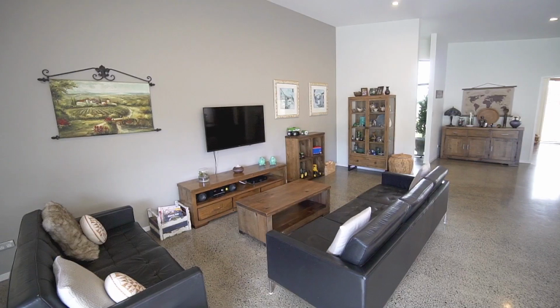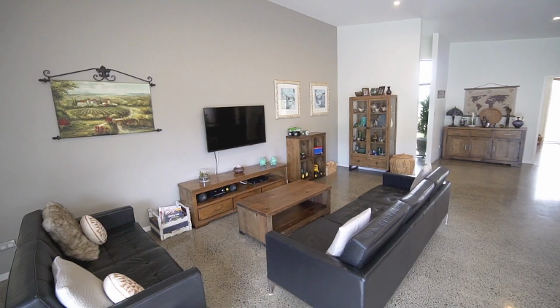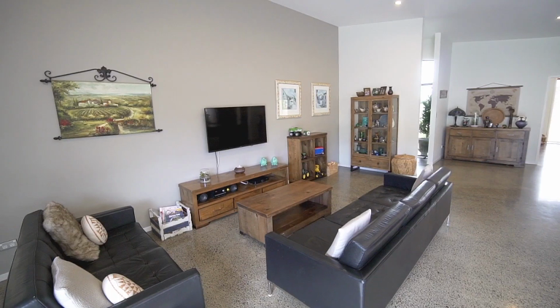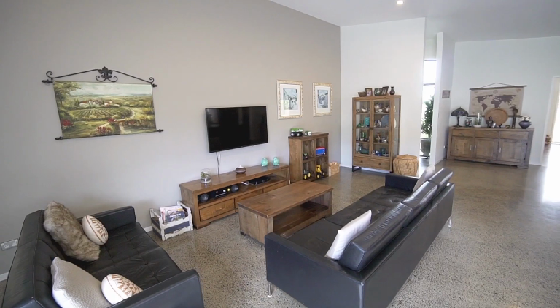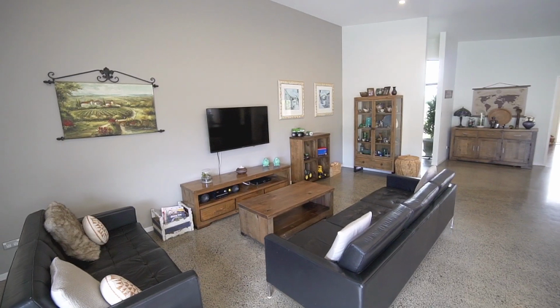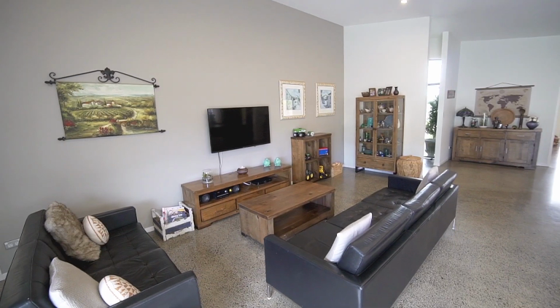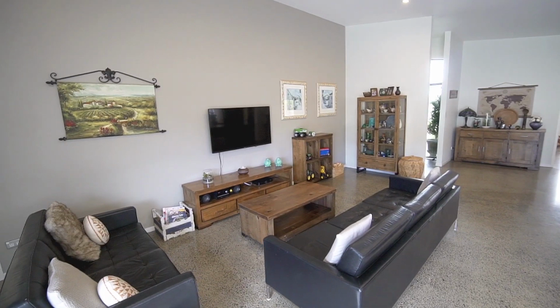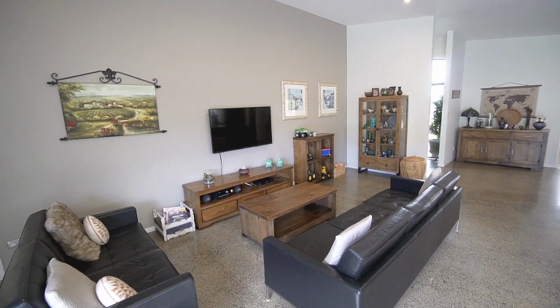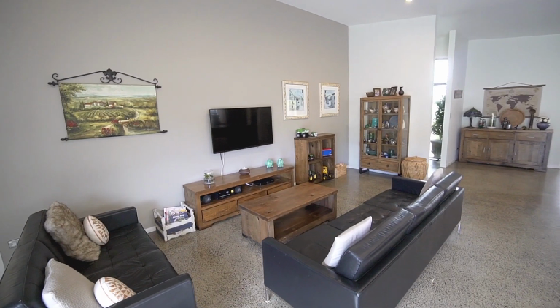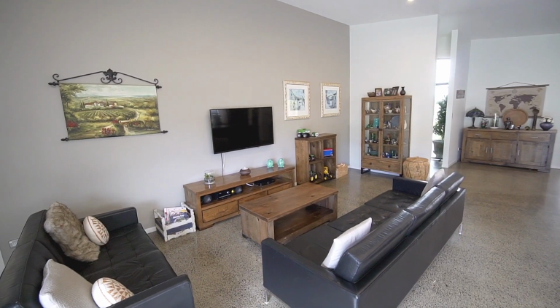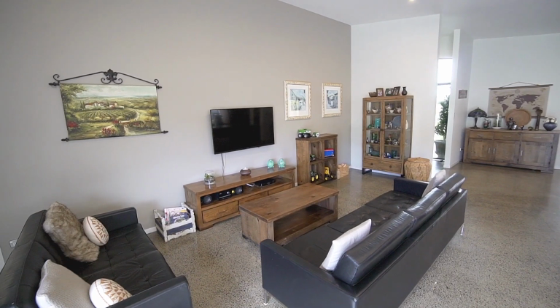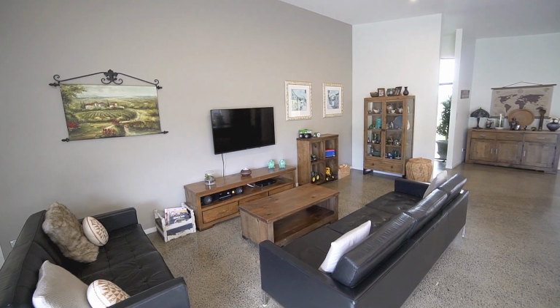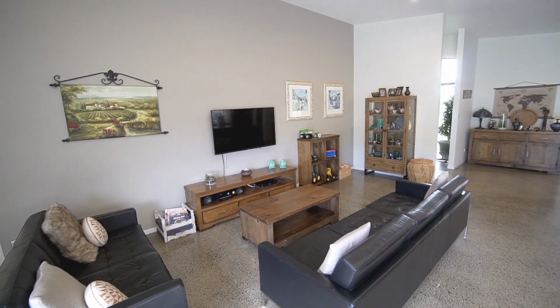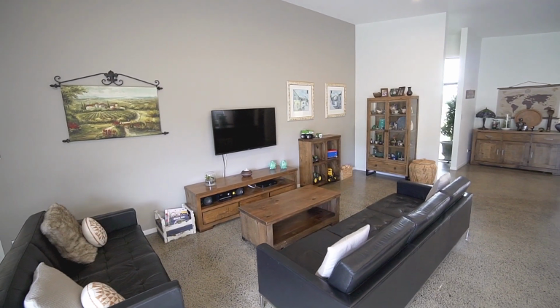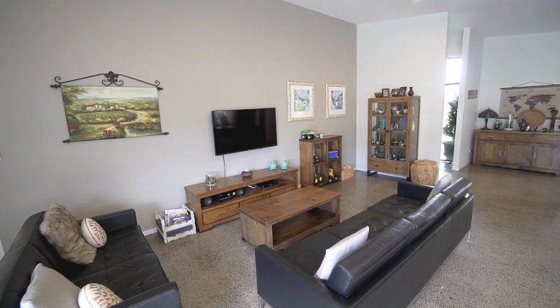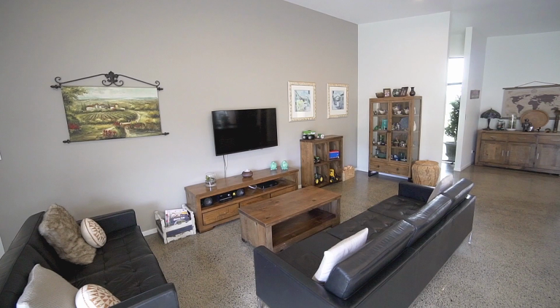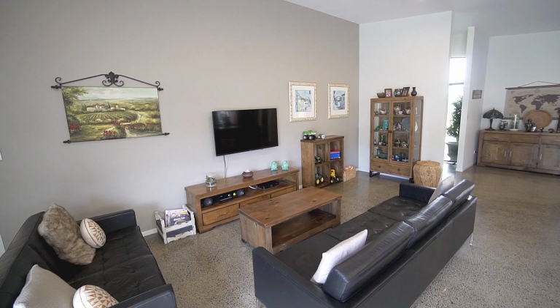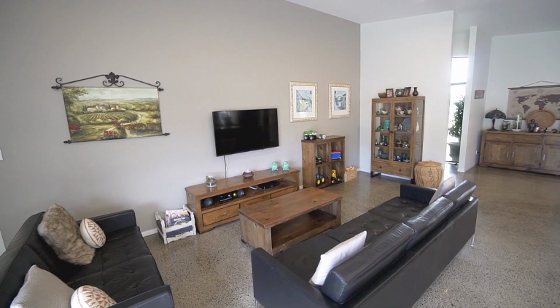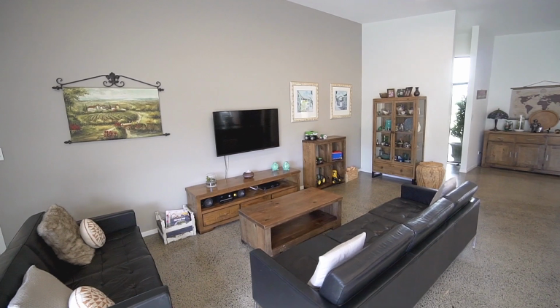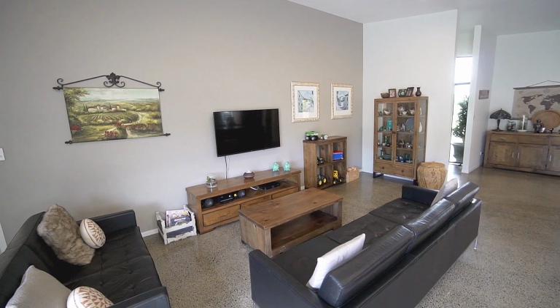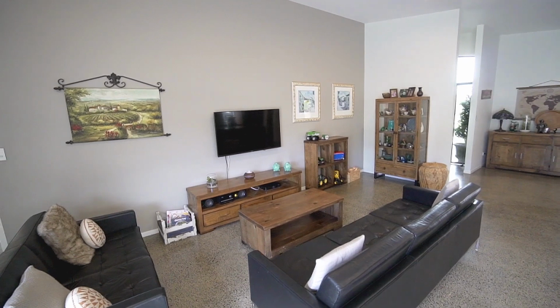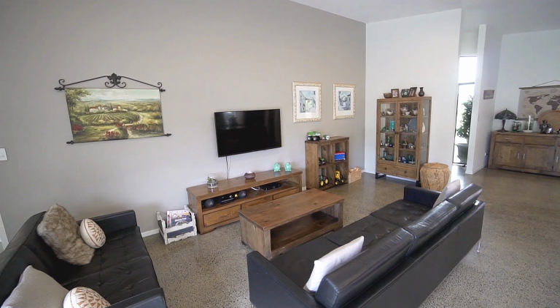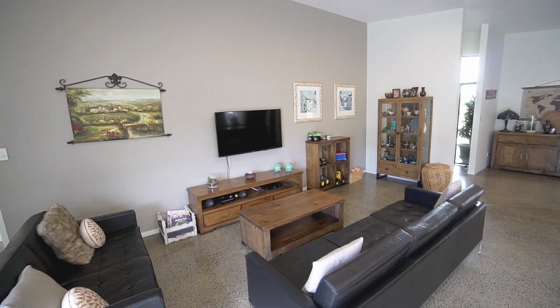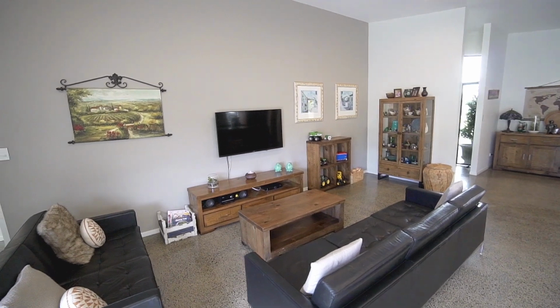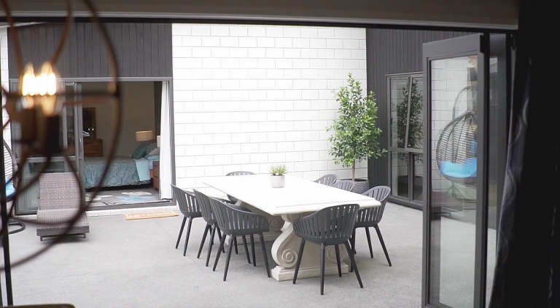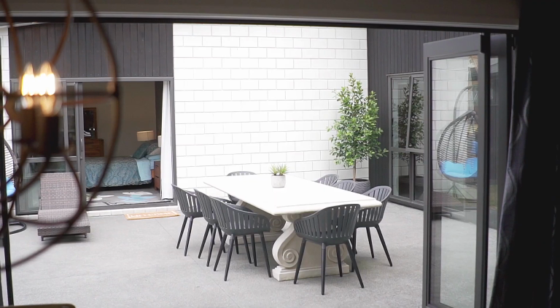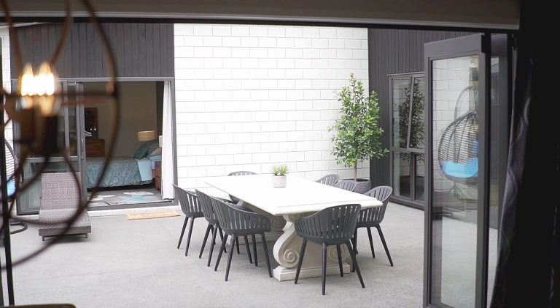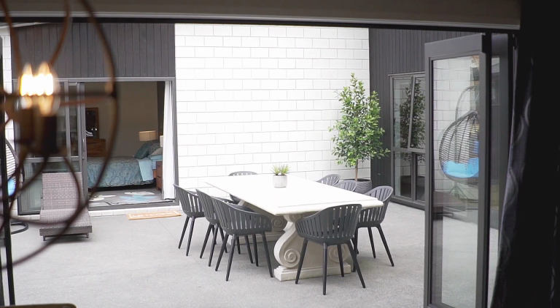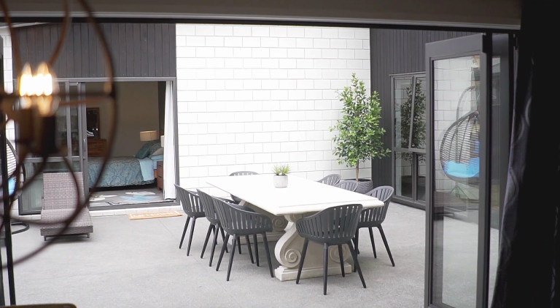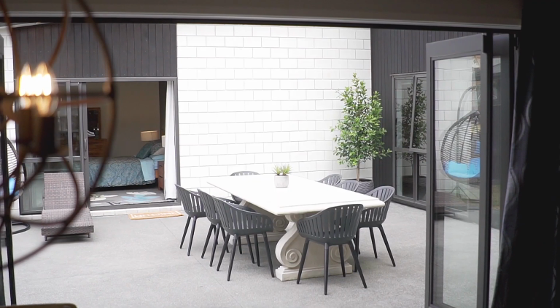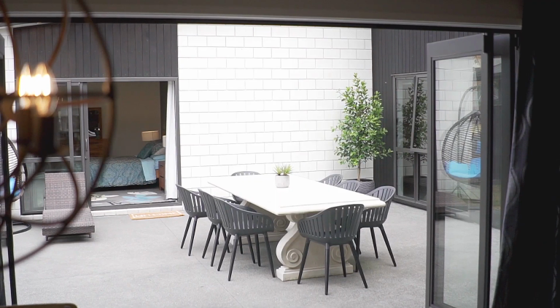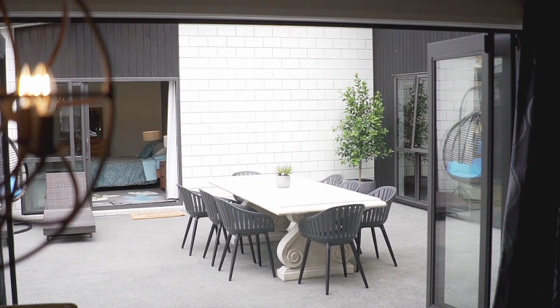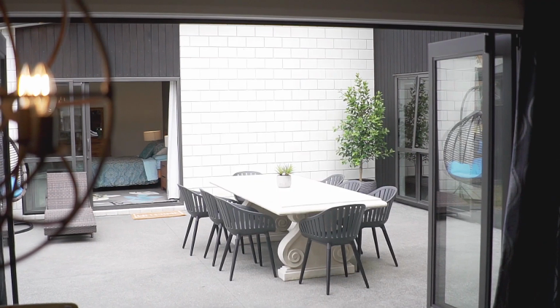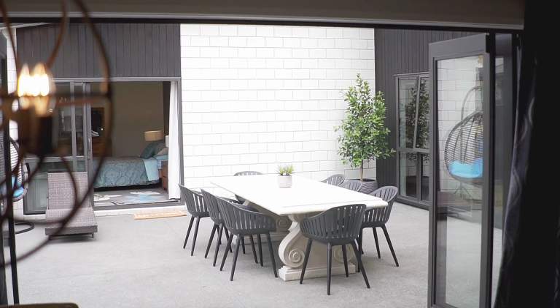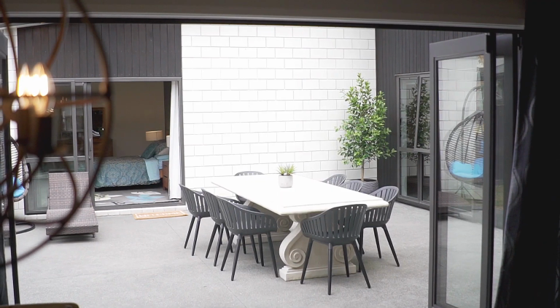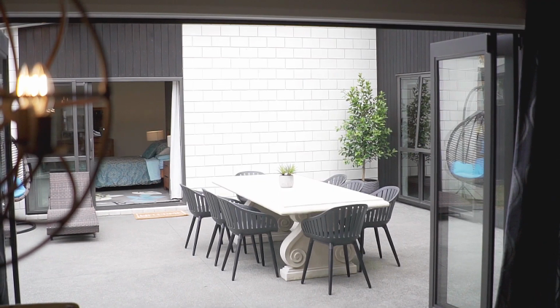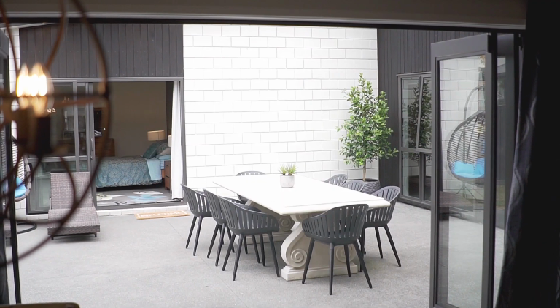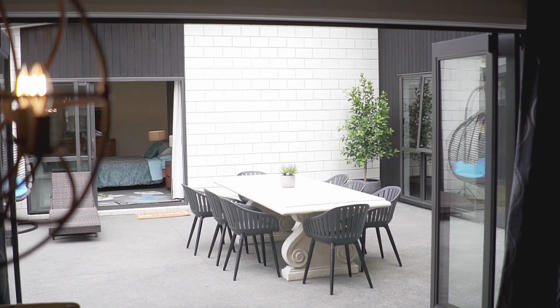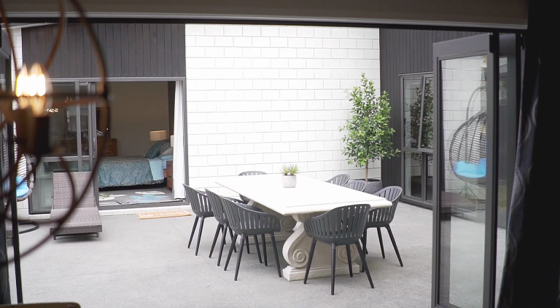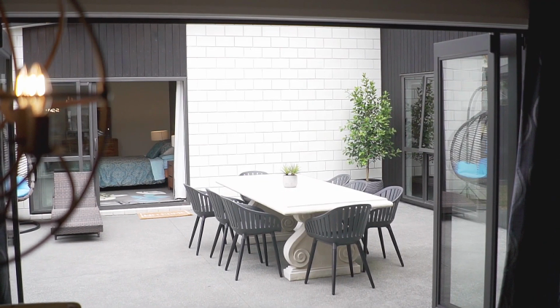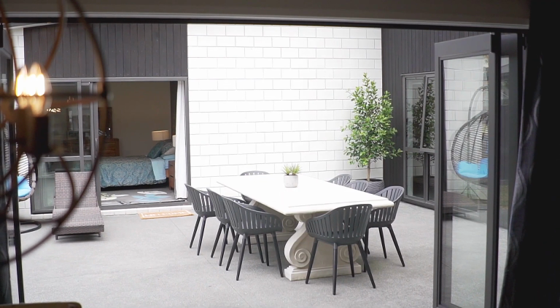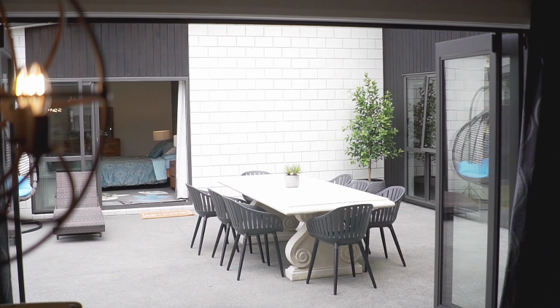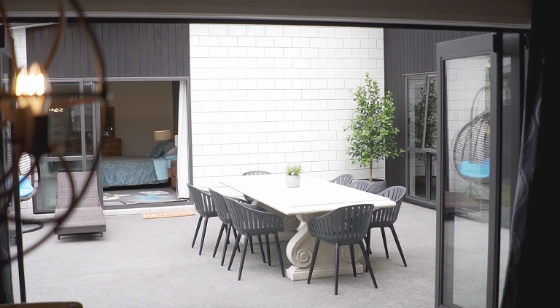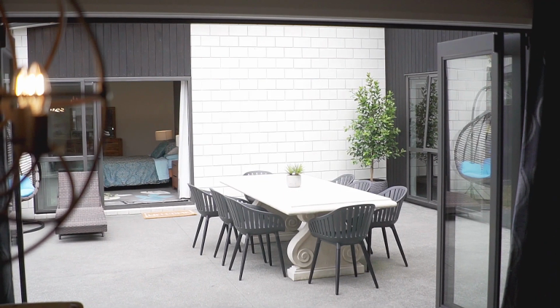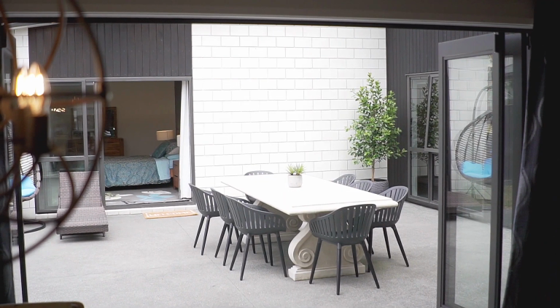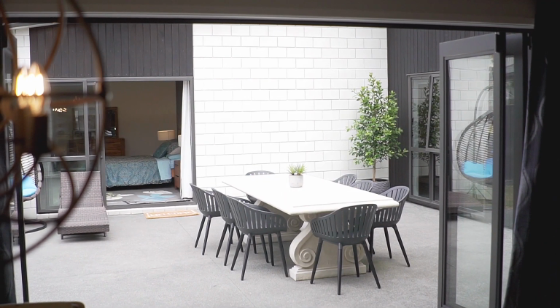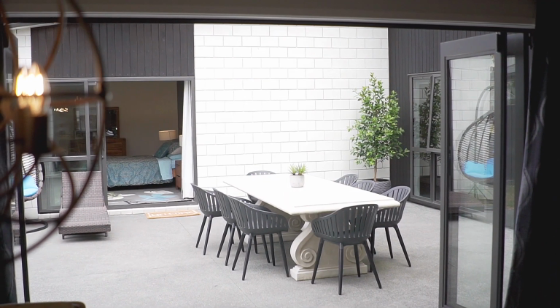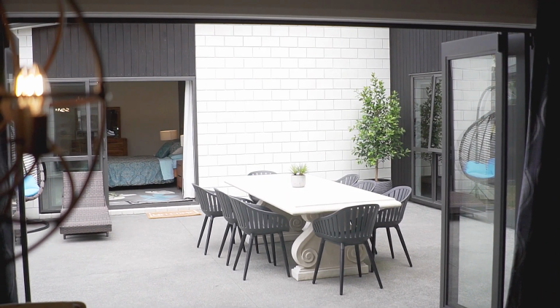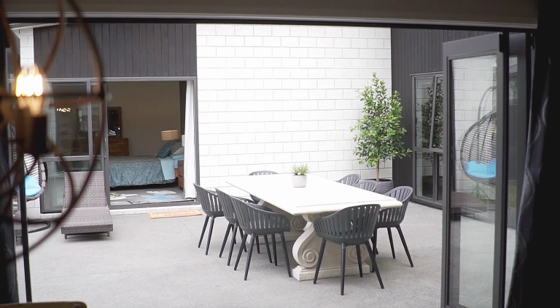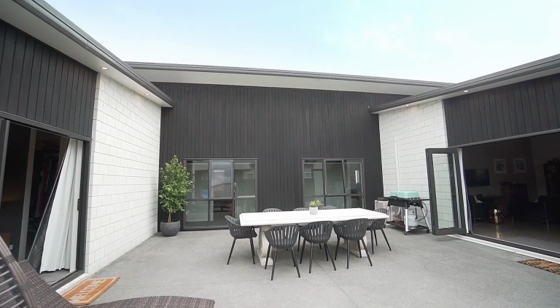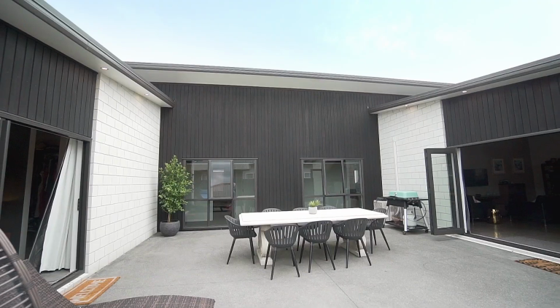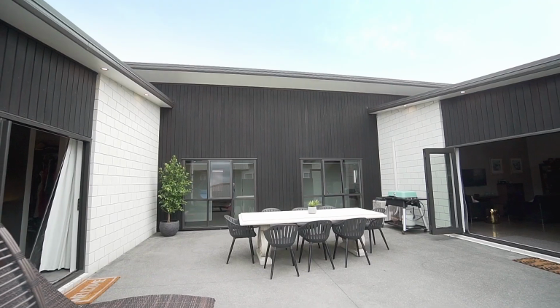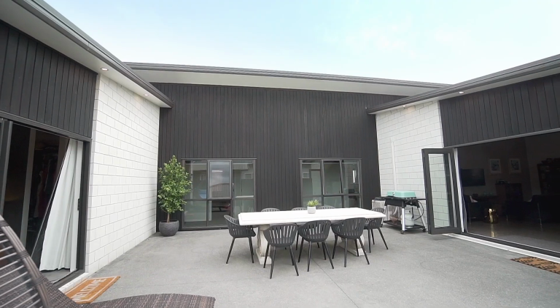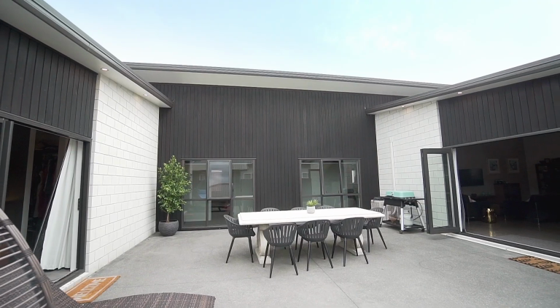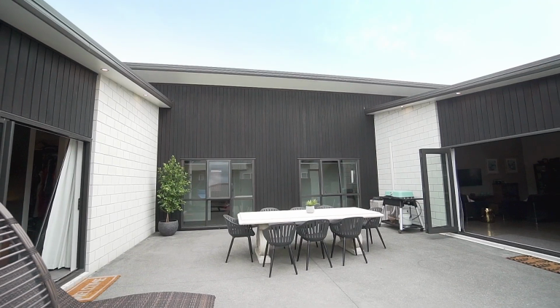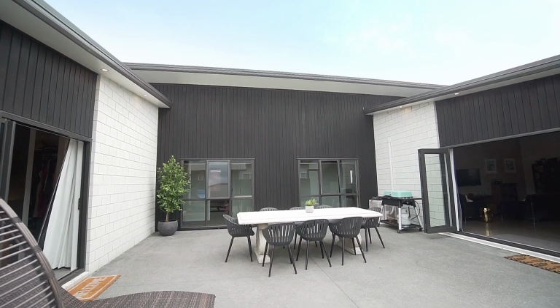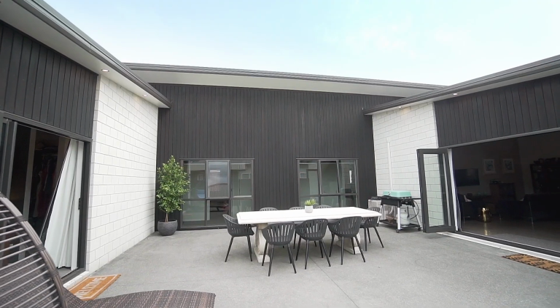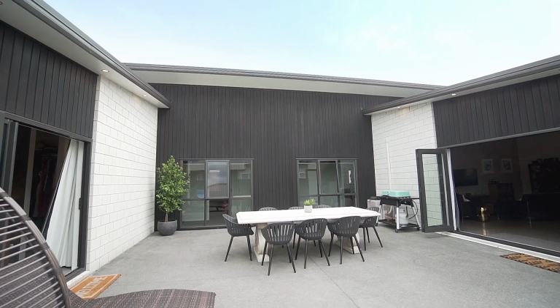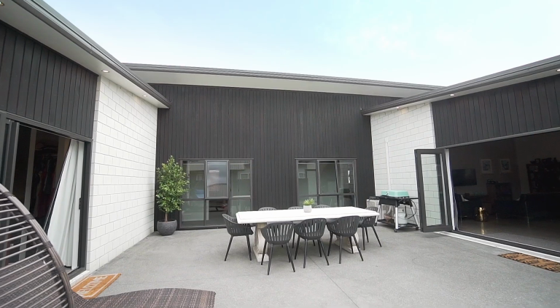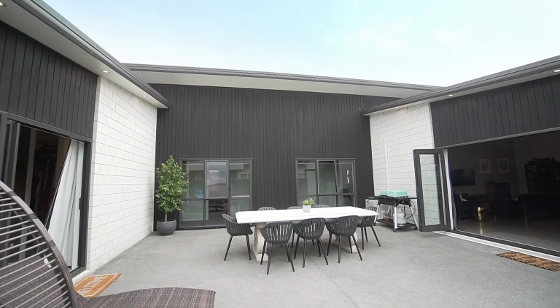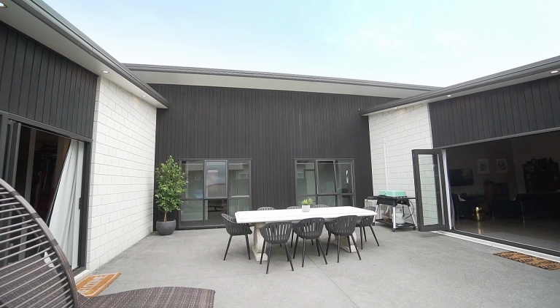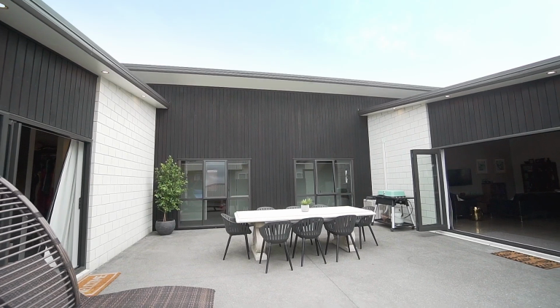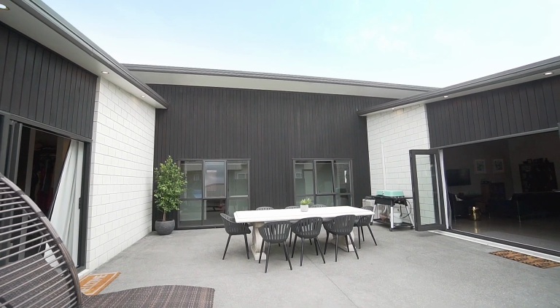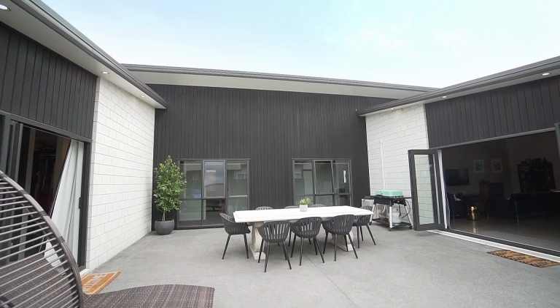It's obvious that a lot of thought has gone into the layout of this home with great flow, lovely and usable spaces and the highly sought after storage.